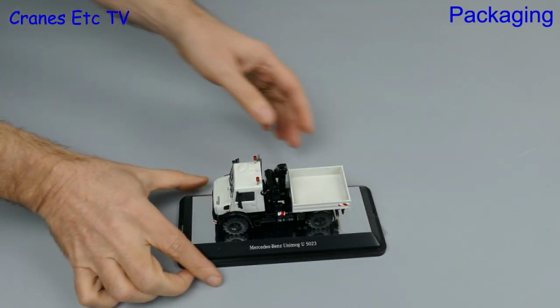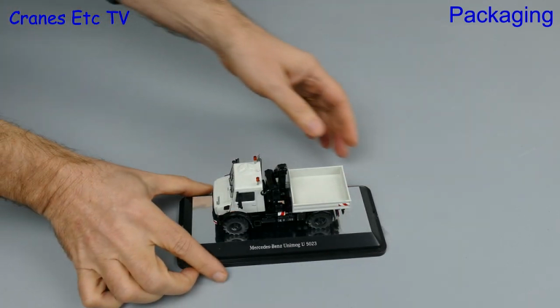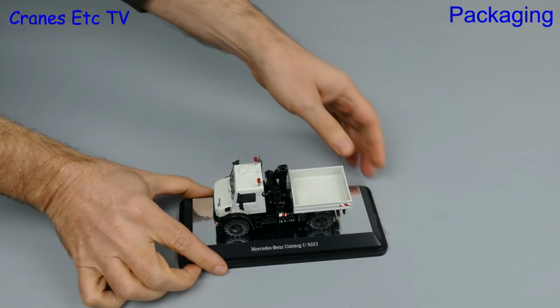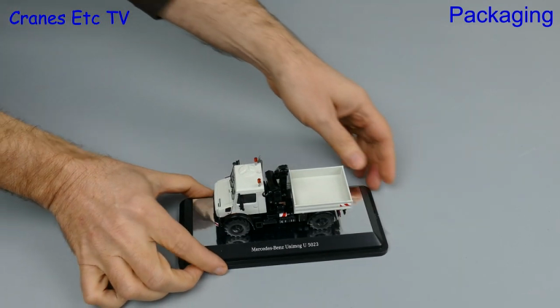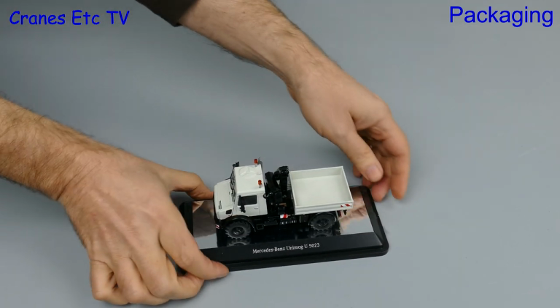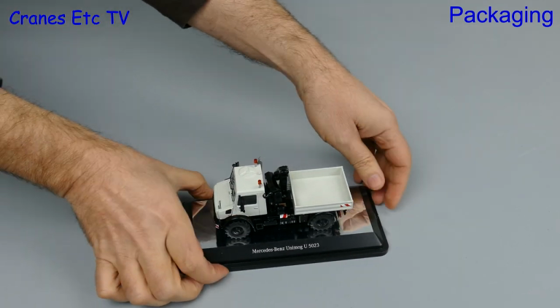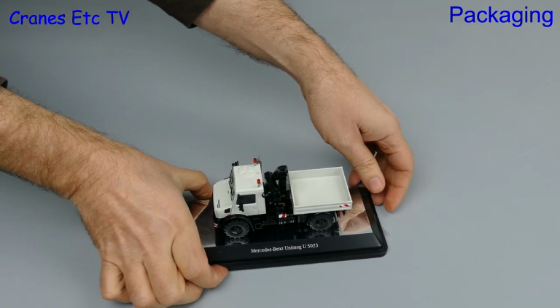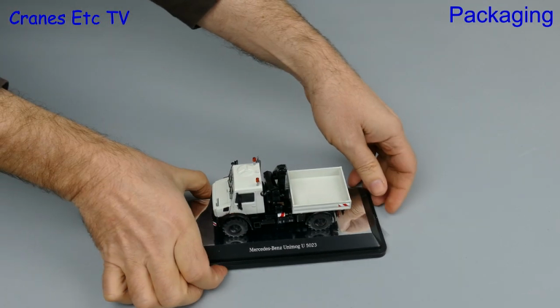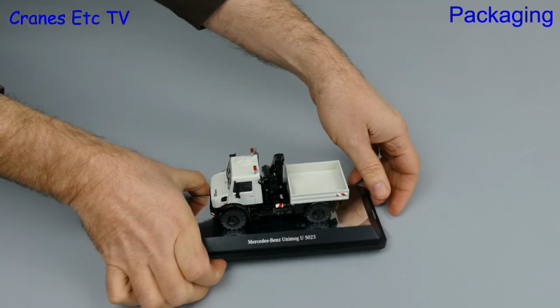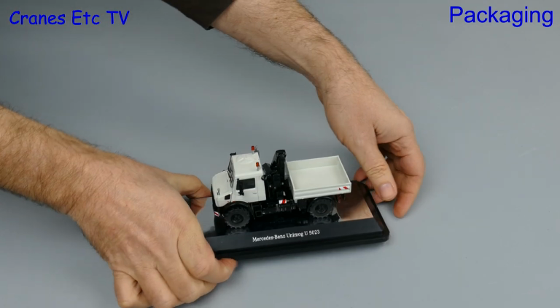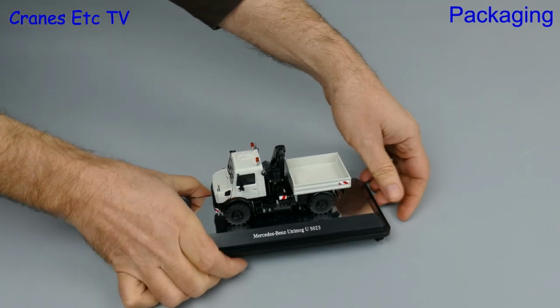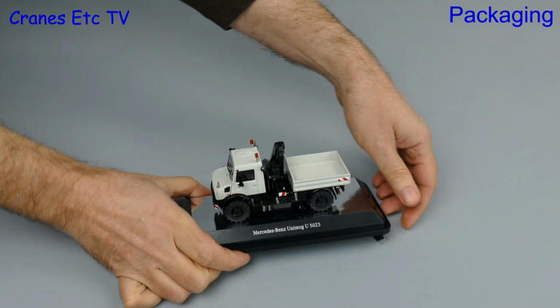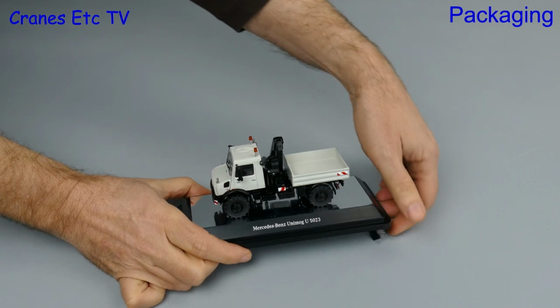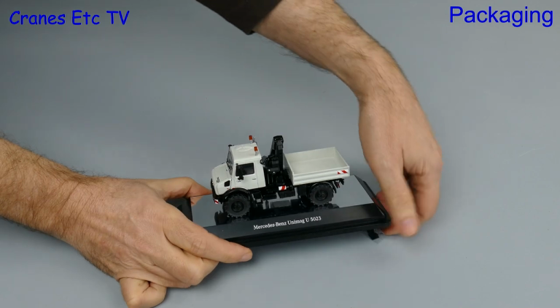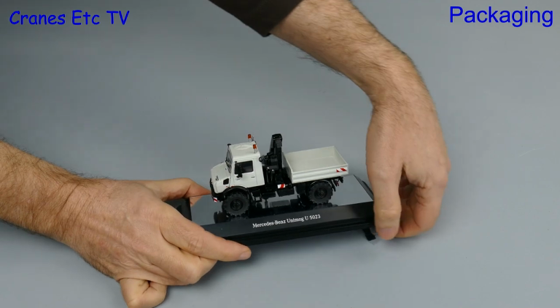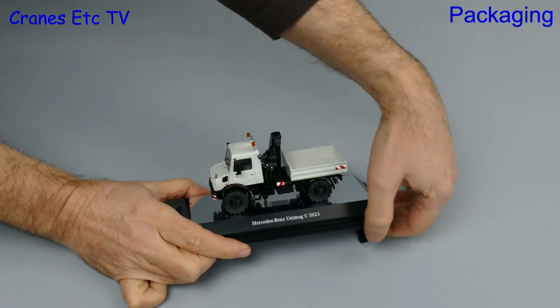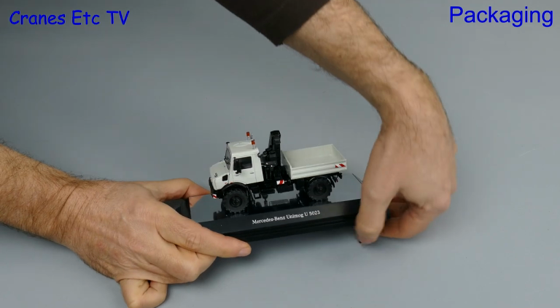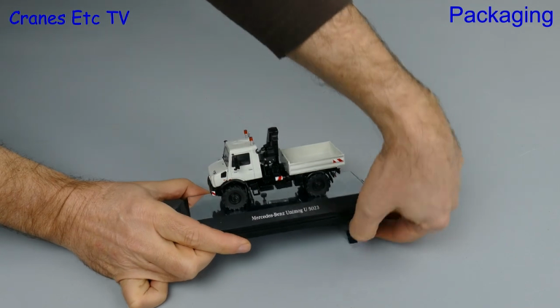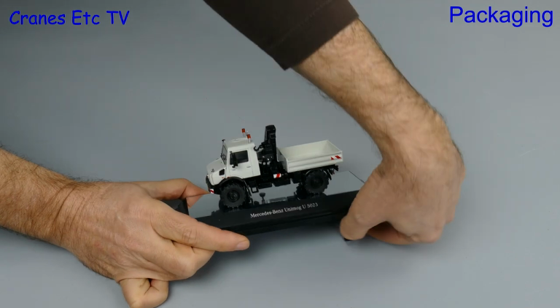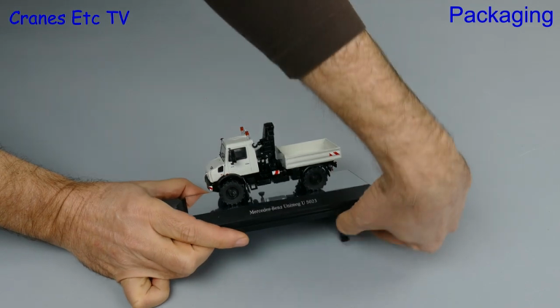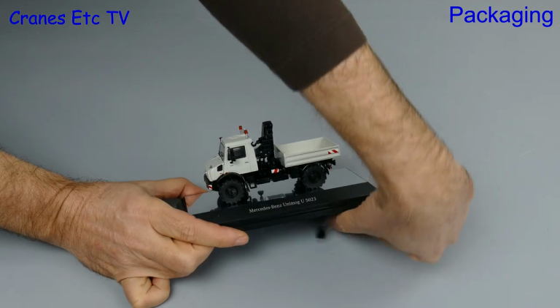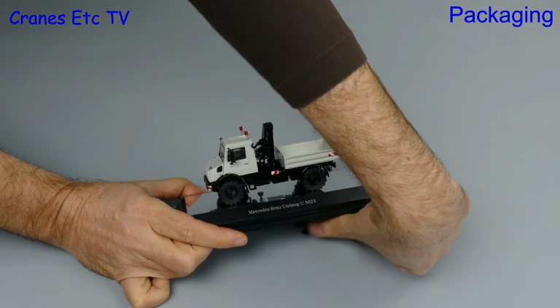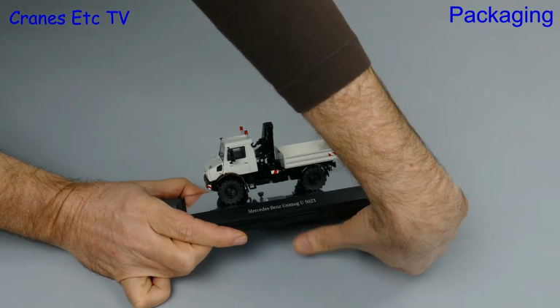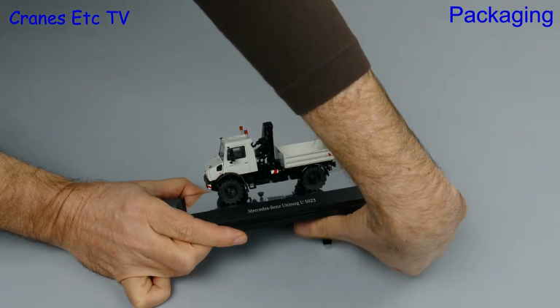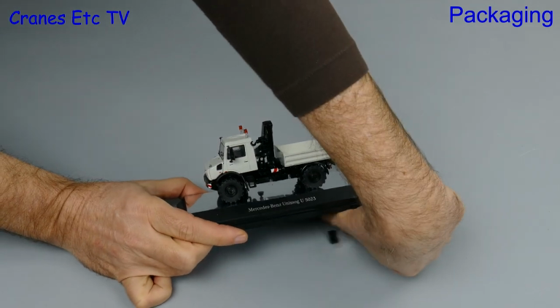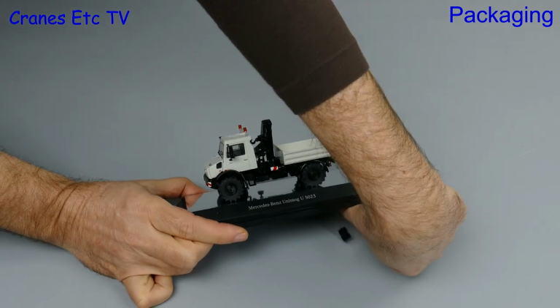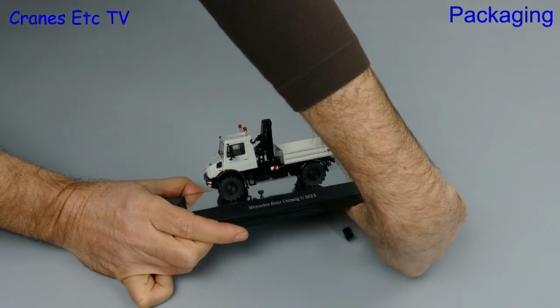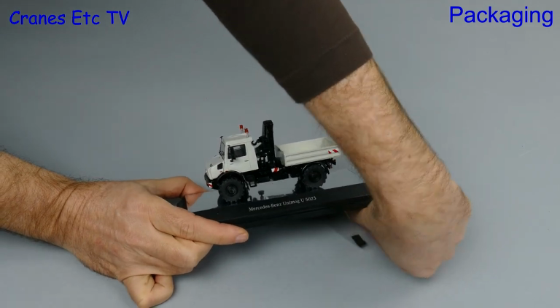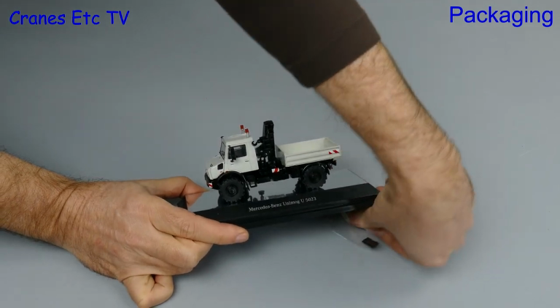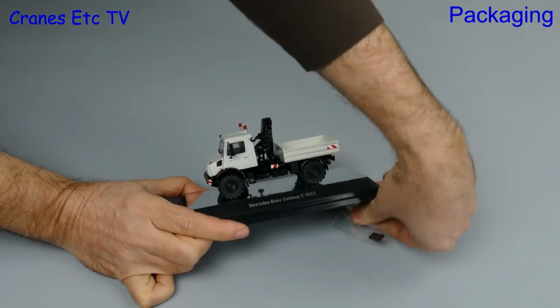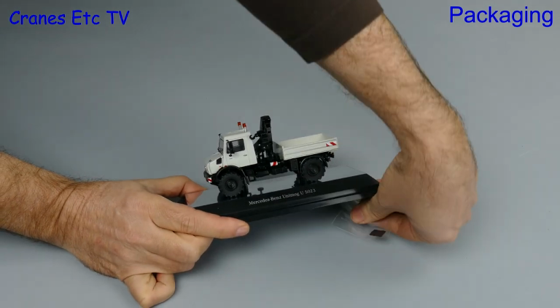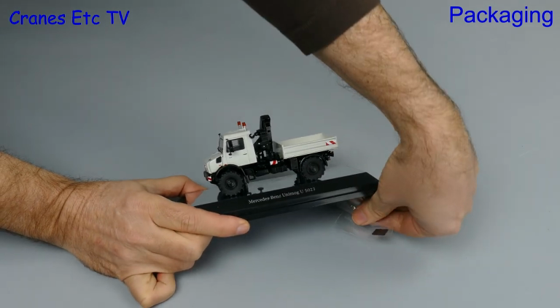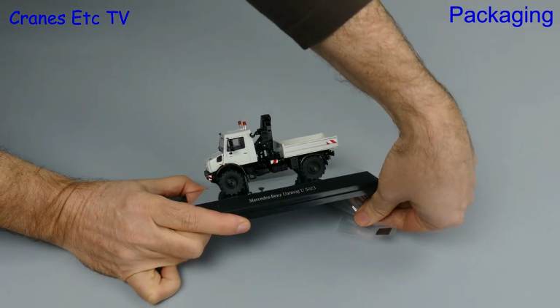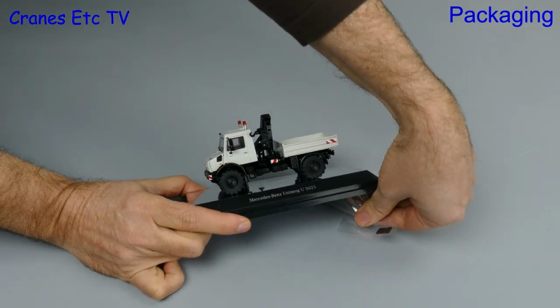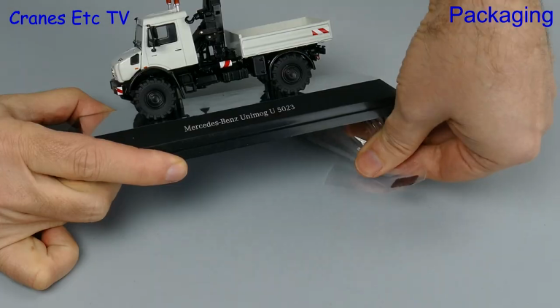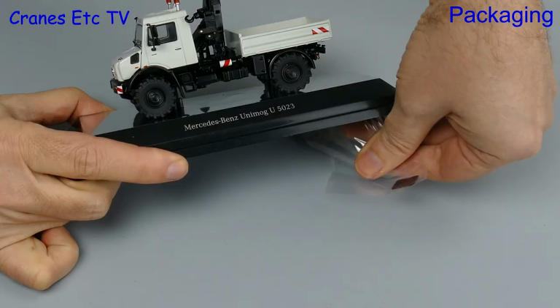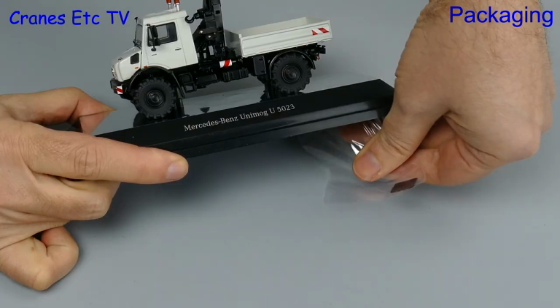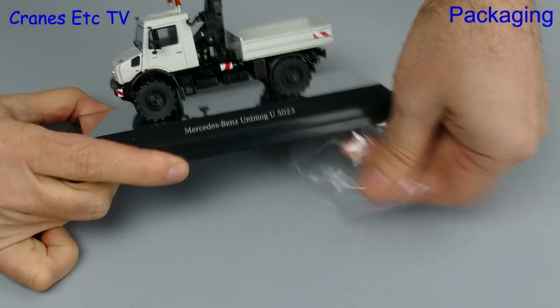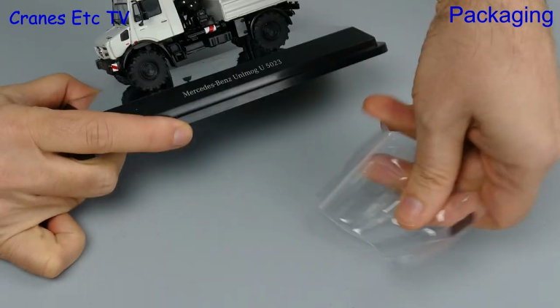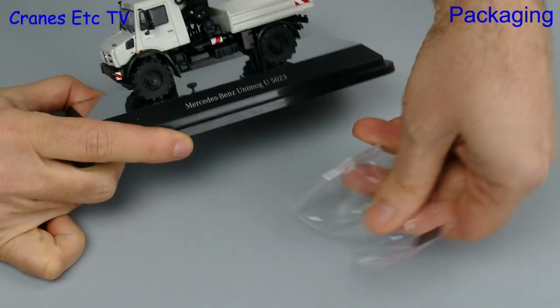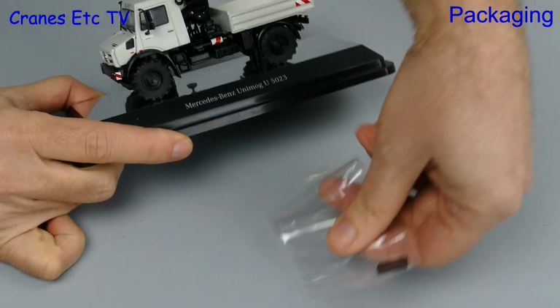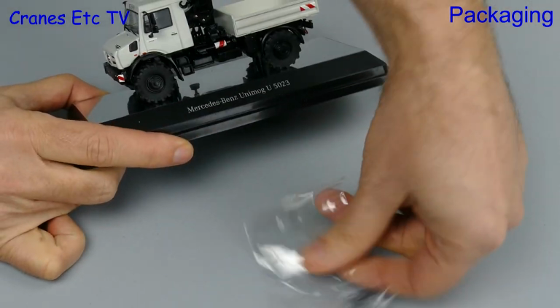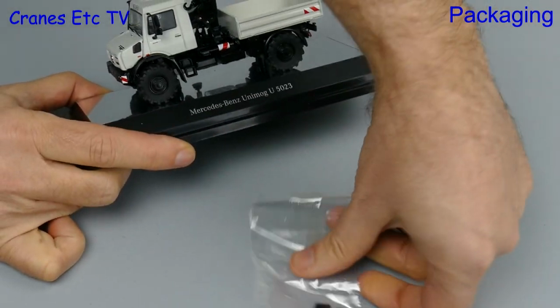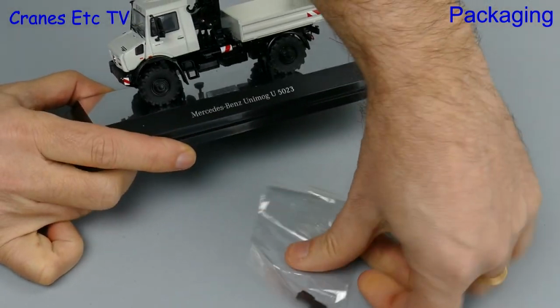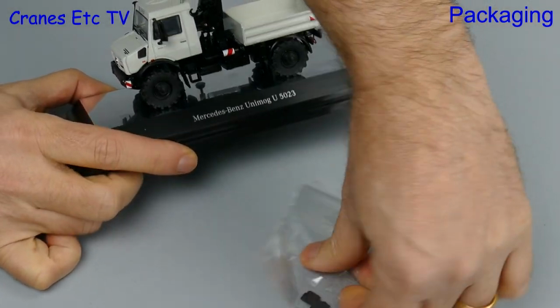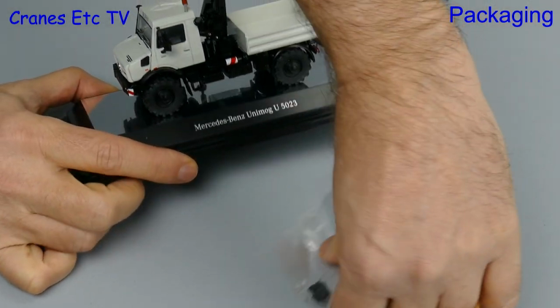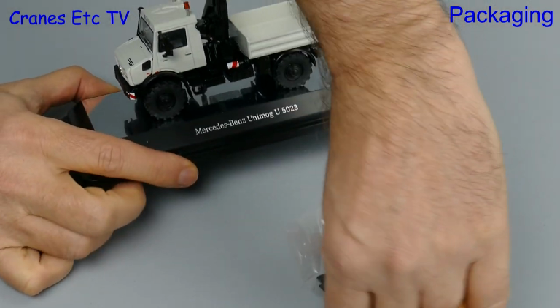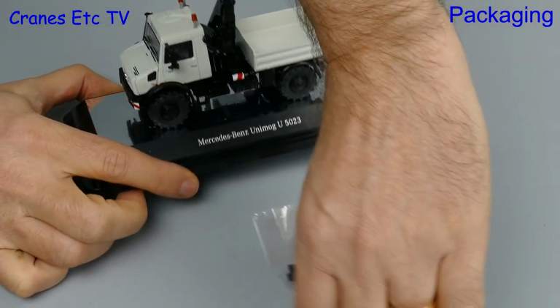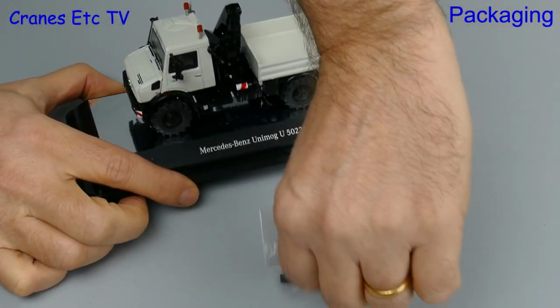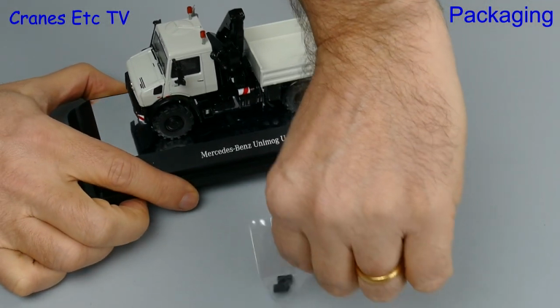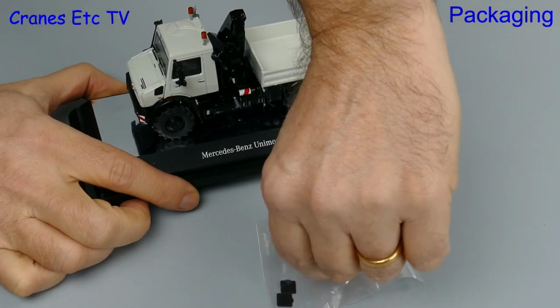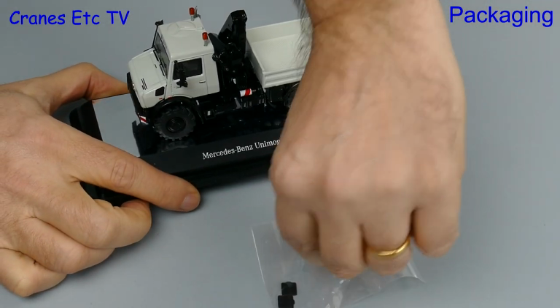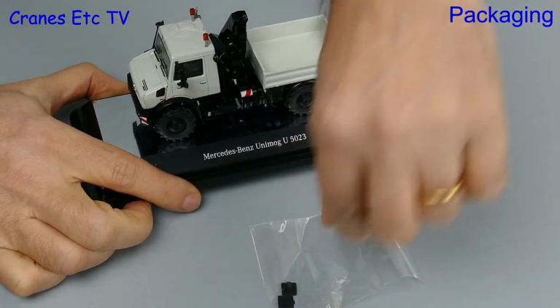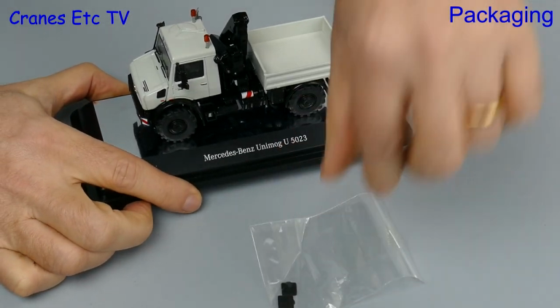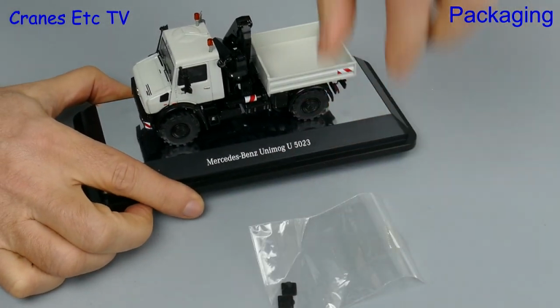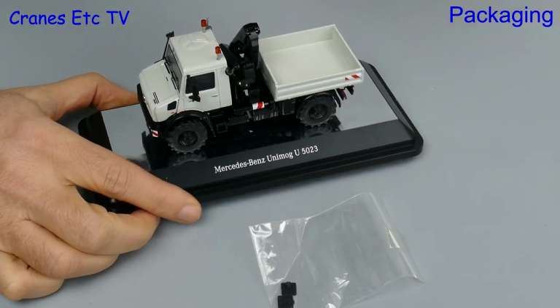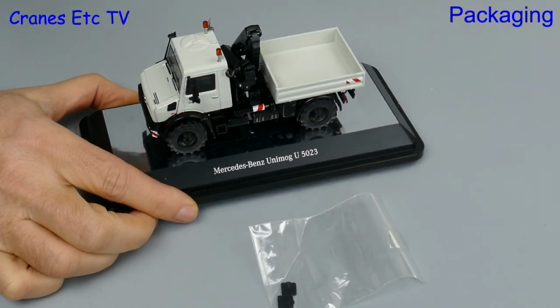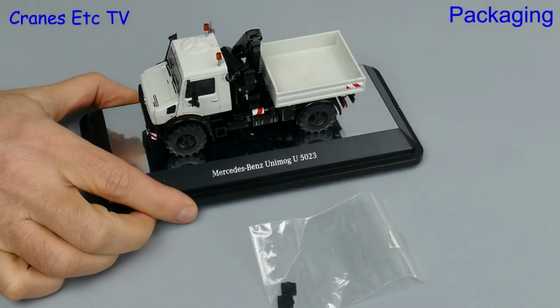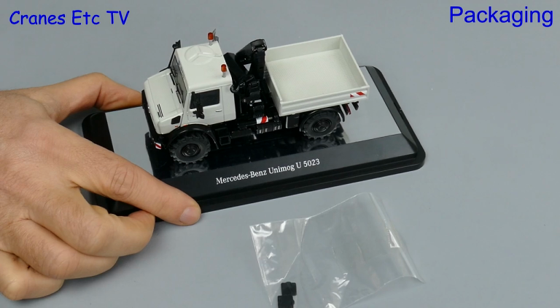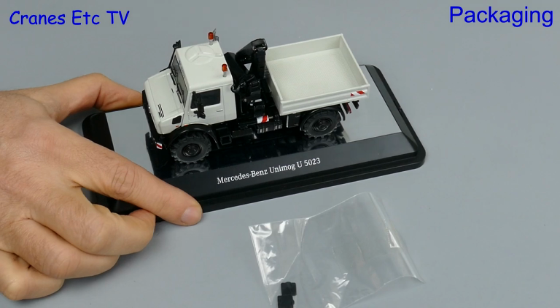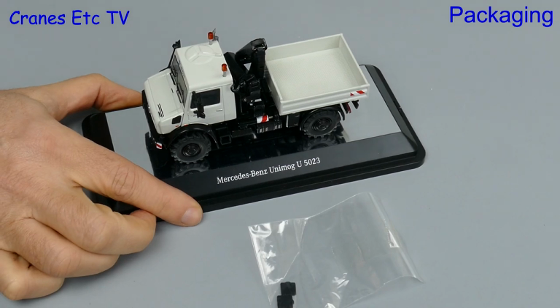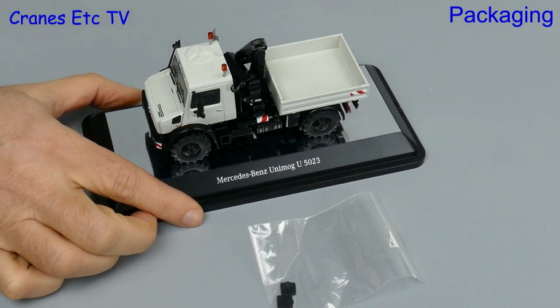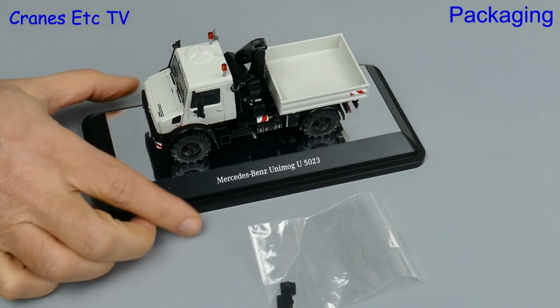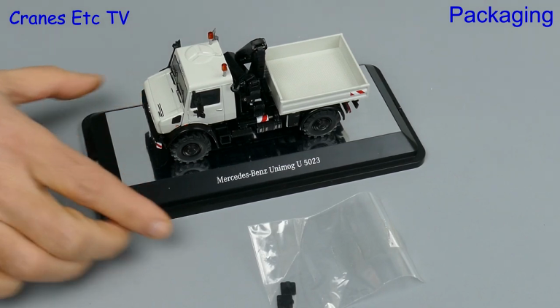Also tucked in under the base is a small bag and that holds a couple of spreader plates for the outriggers of the loader crane.